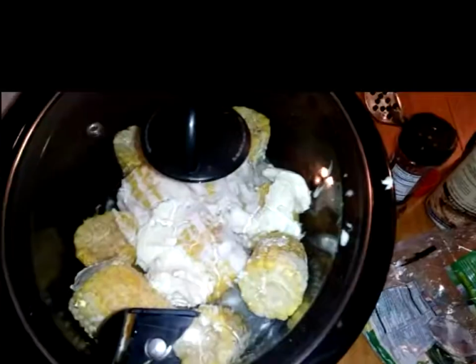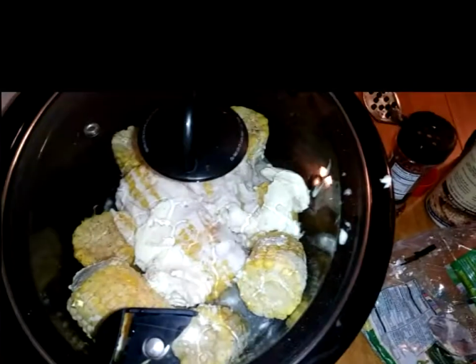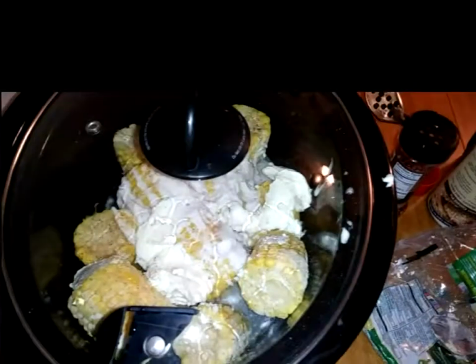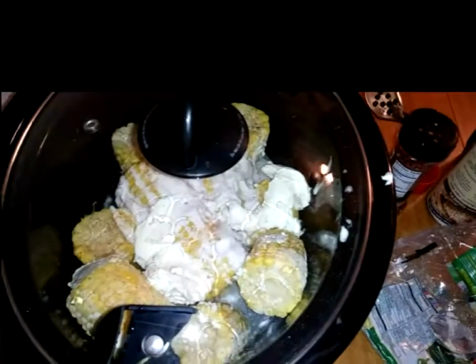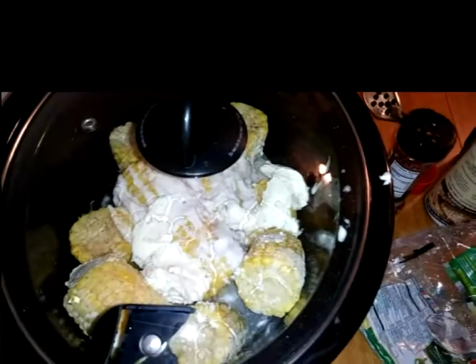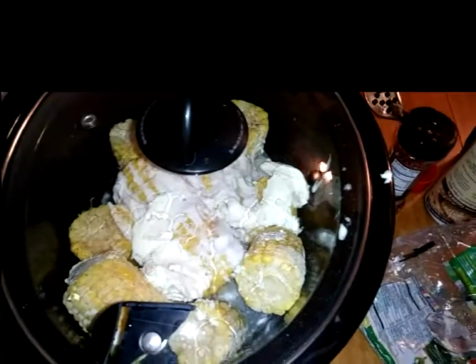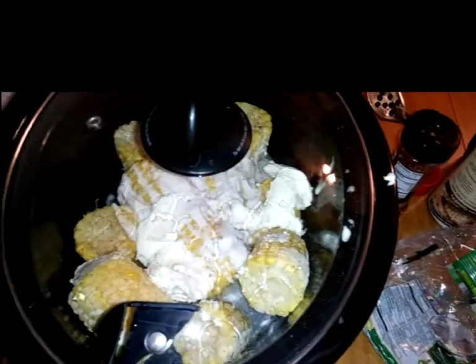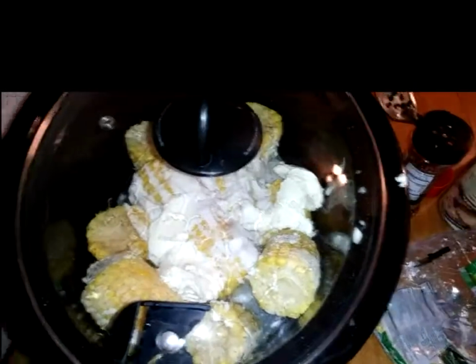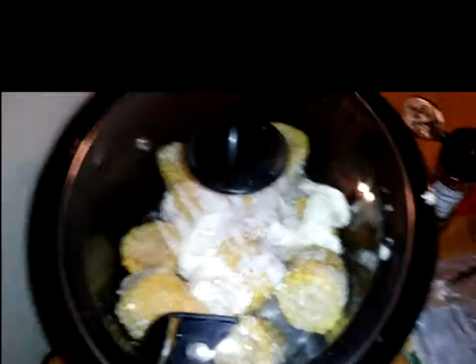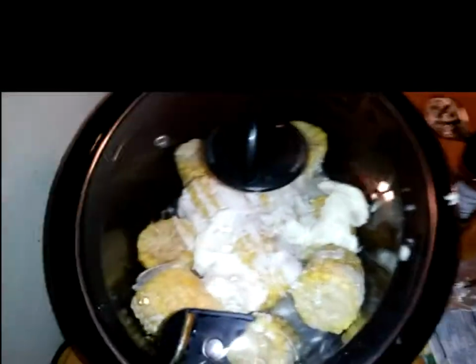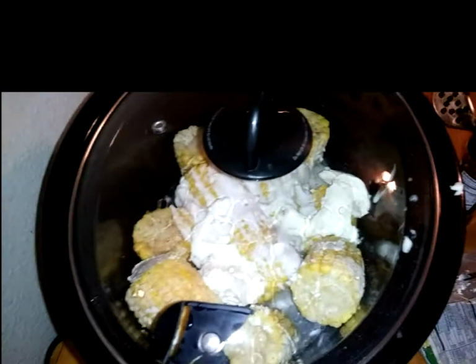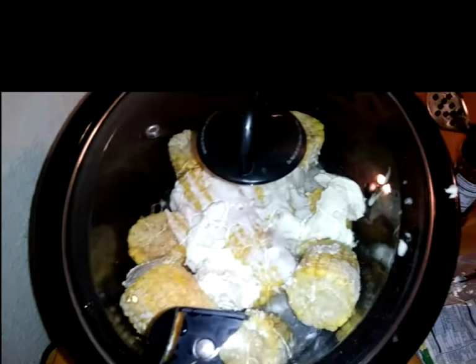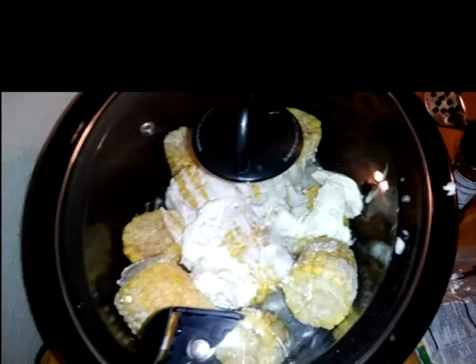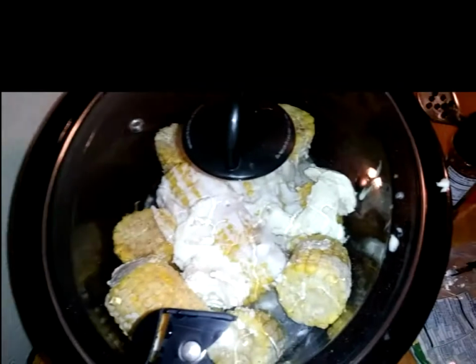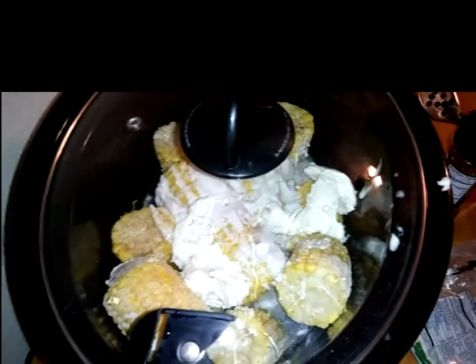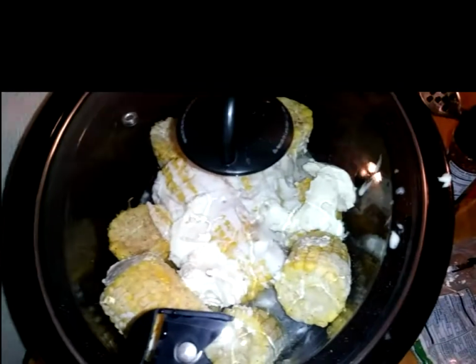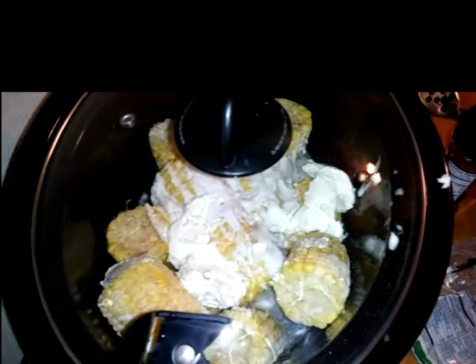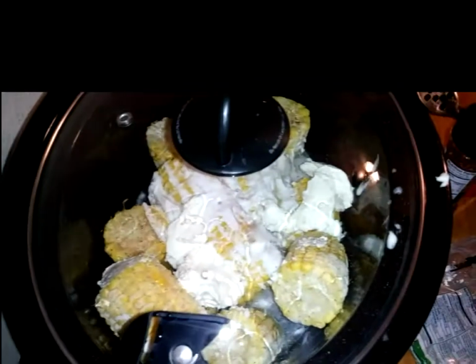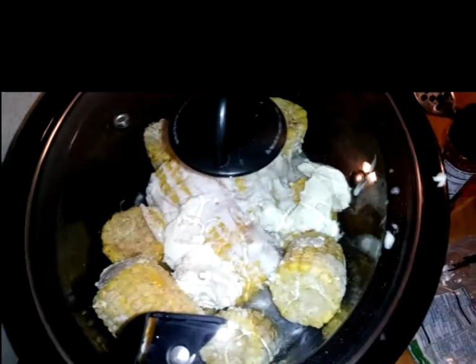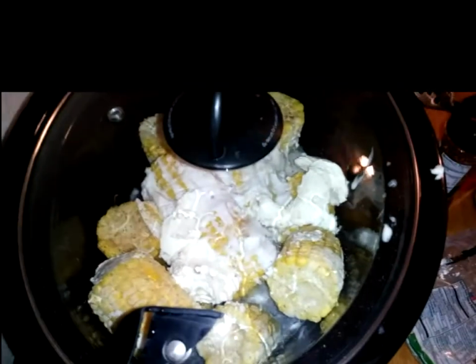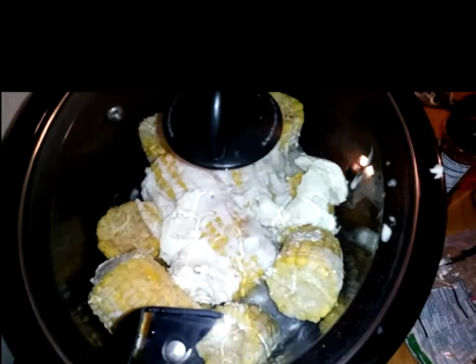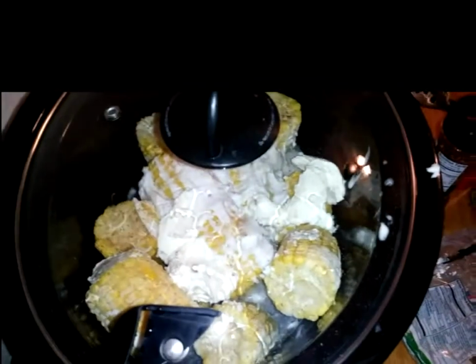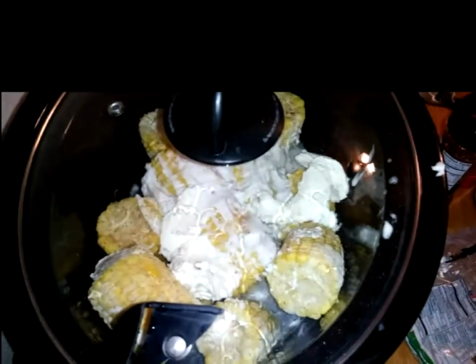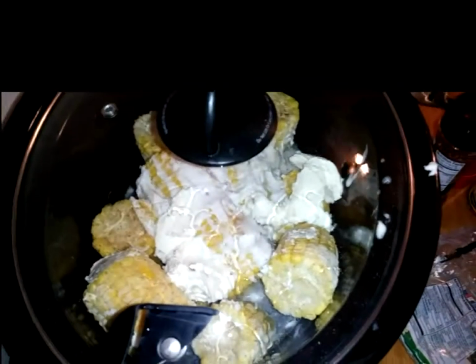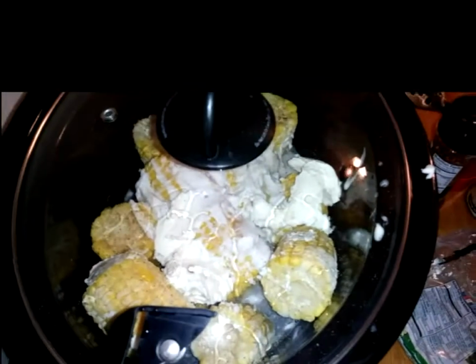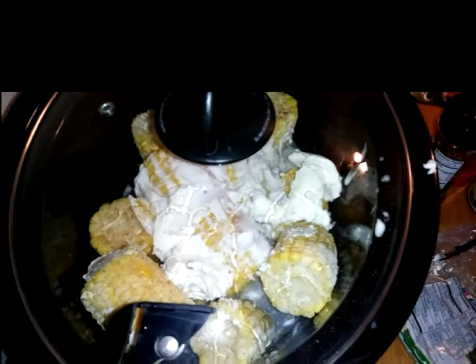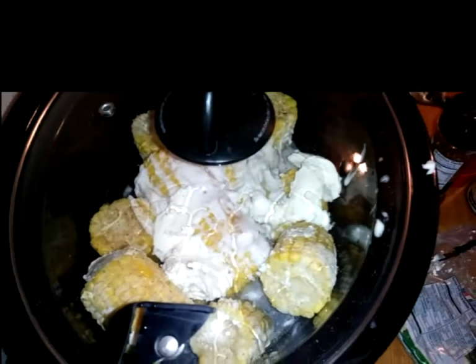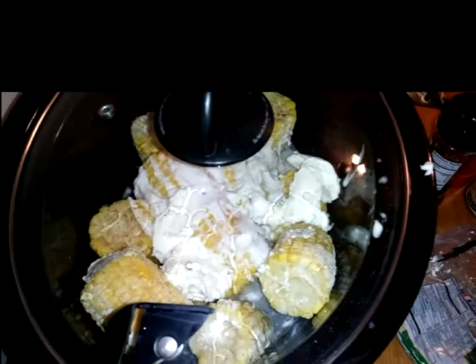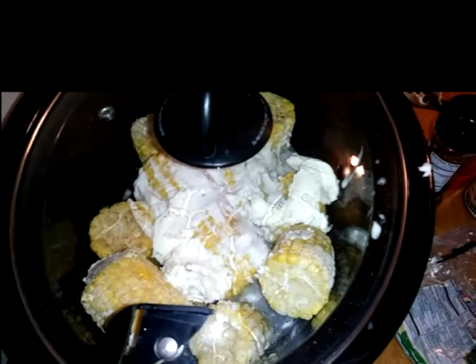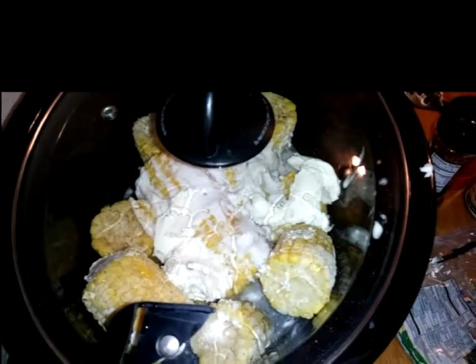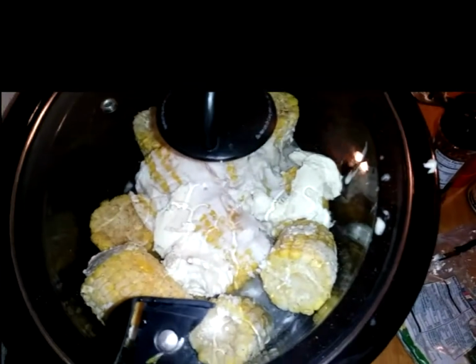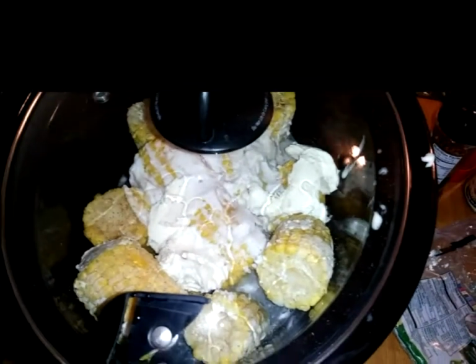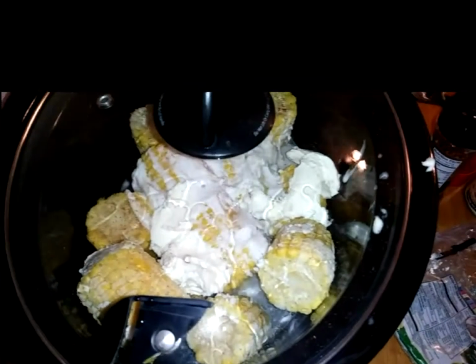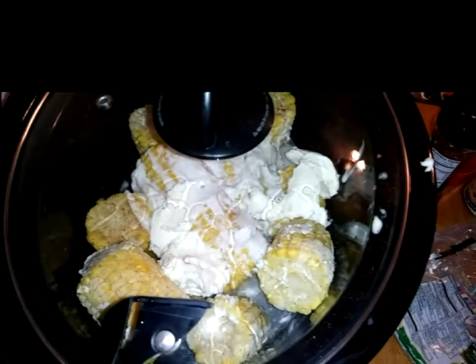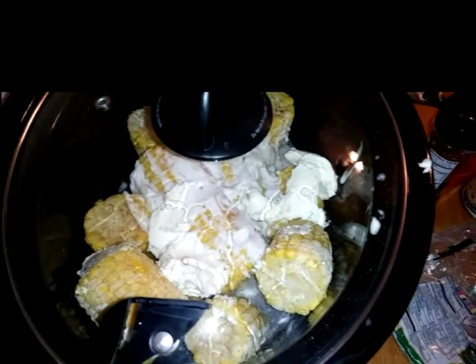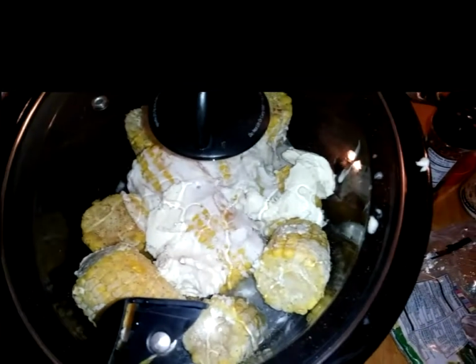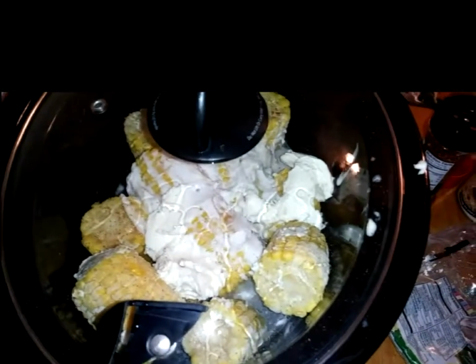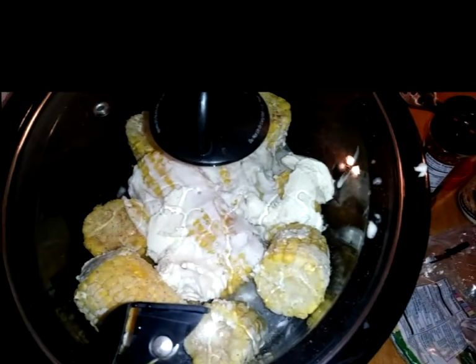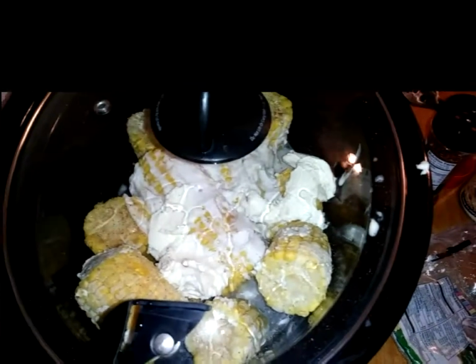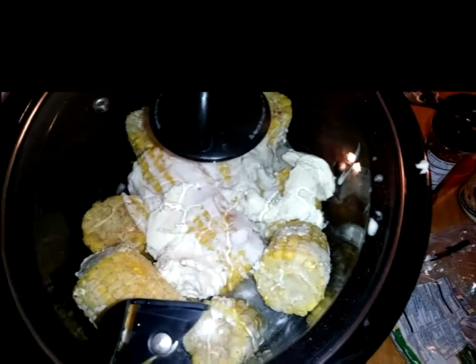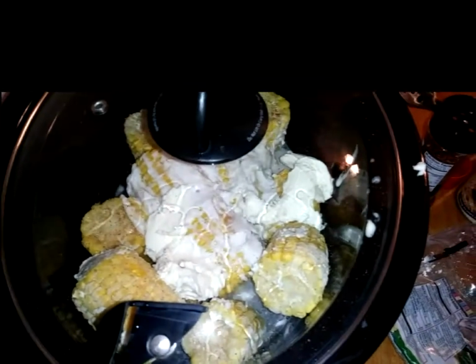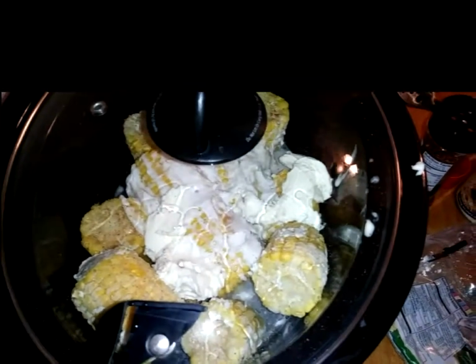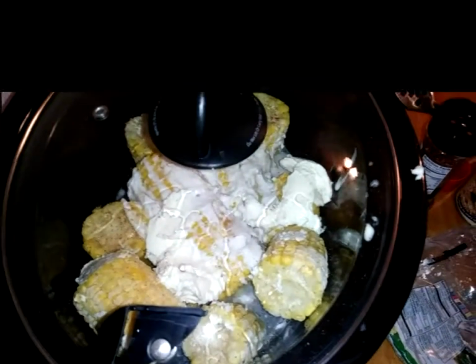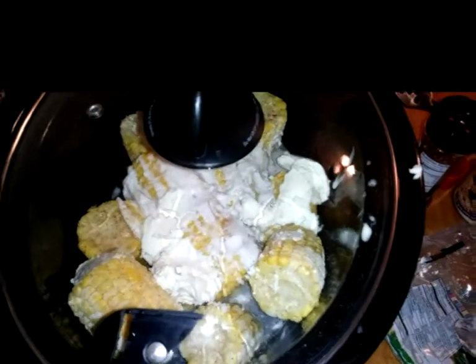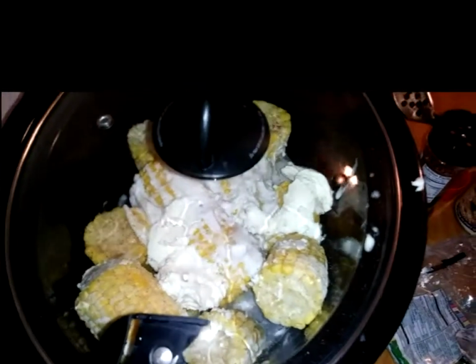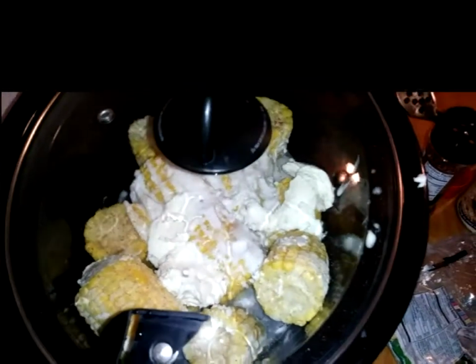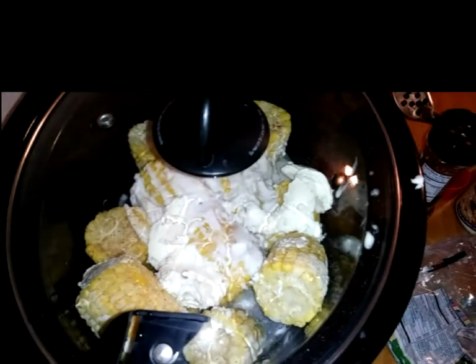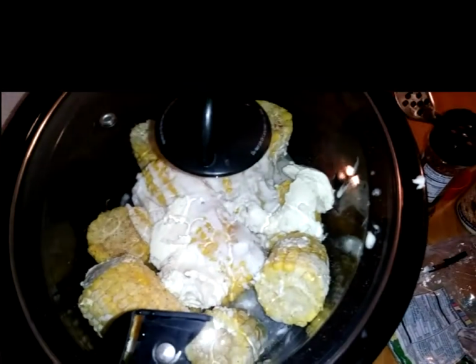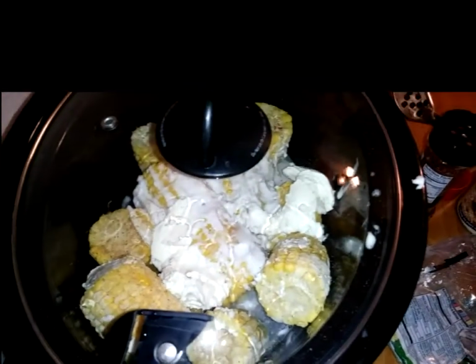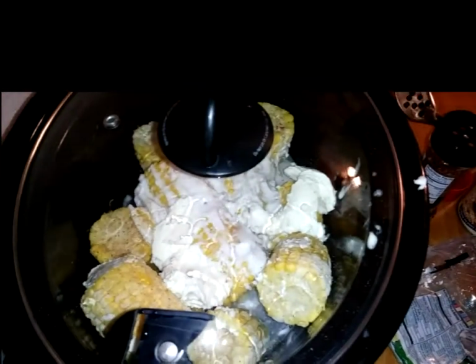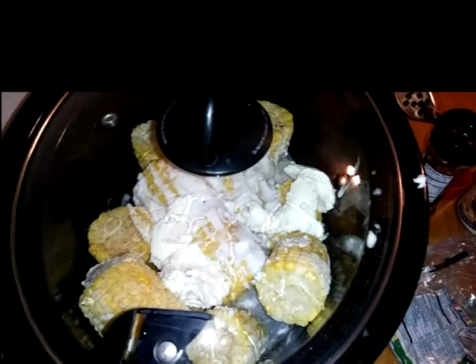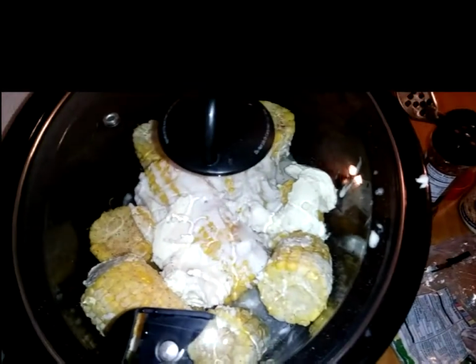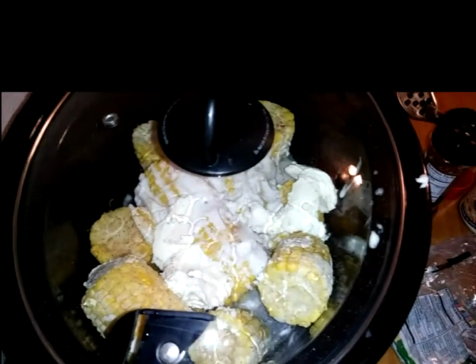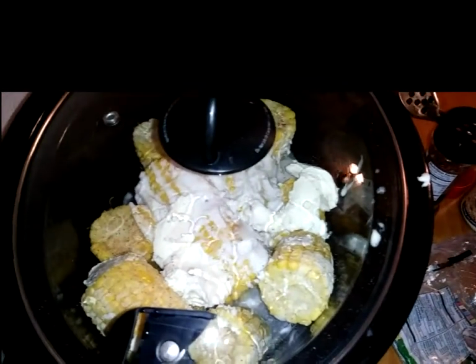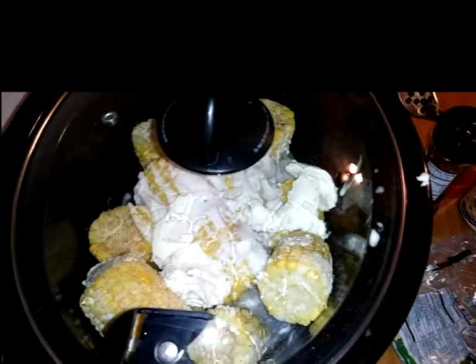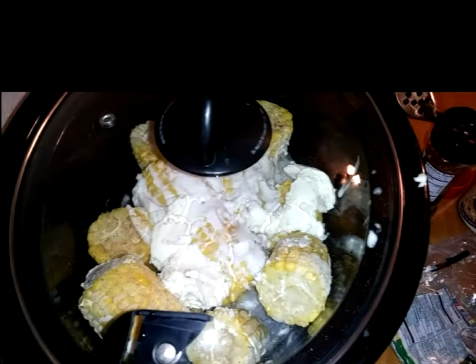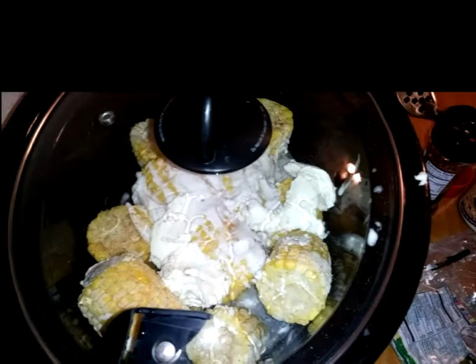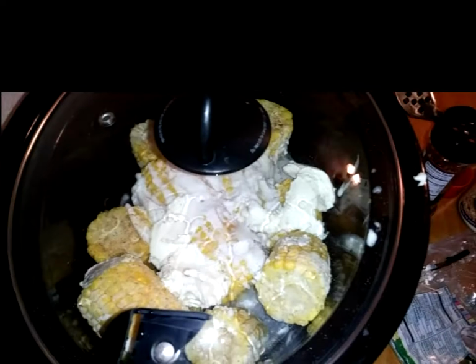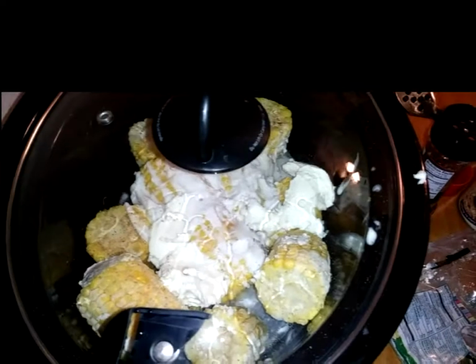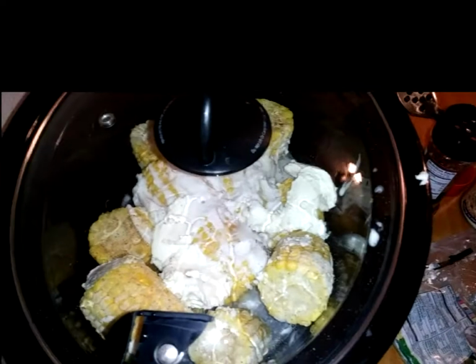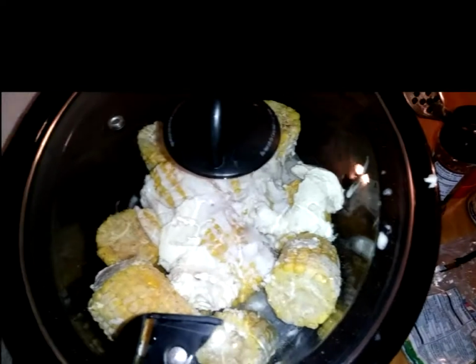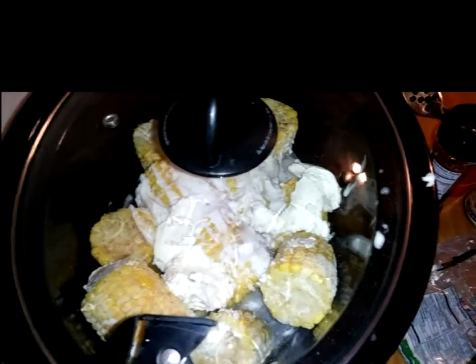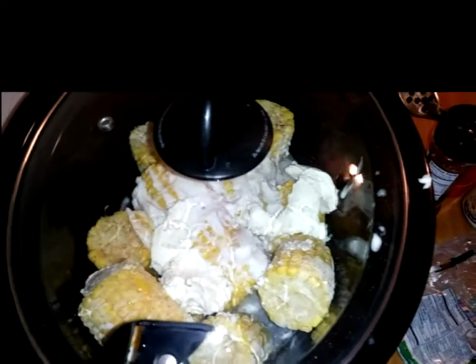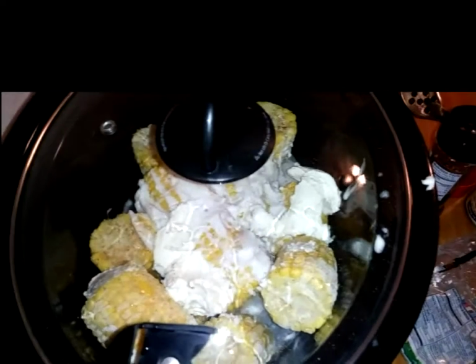Because my corn is frozen, I might give it two and a half hours. Just check it and eyeball it. And I will see you guys when this is done.